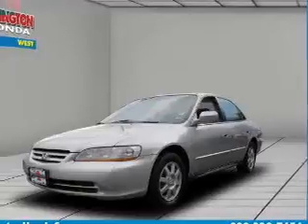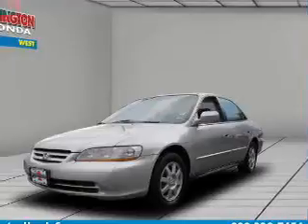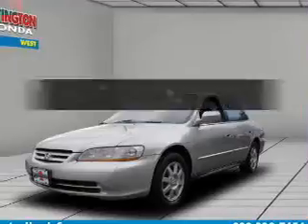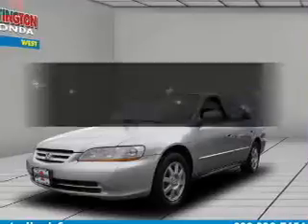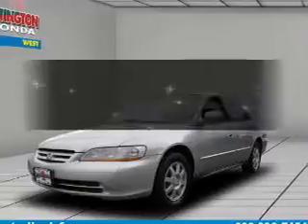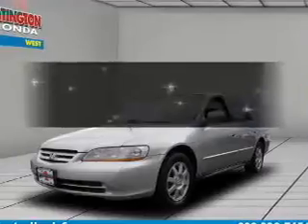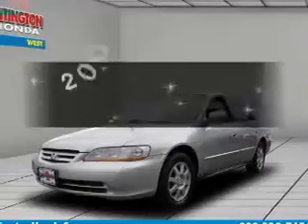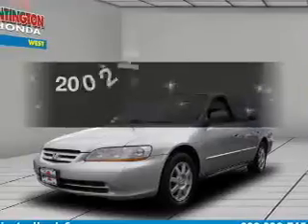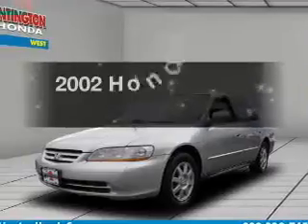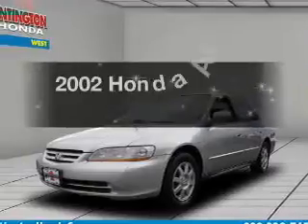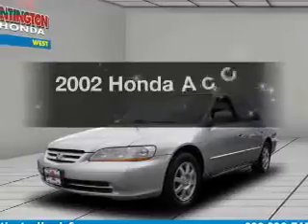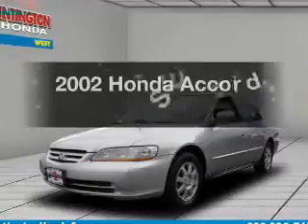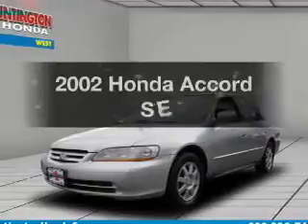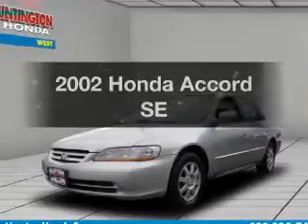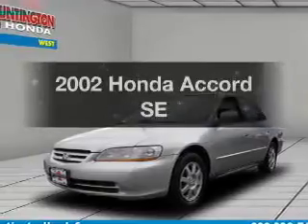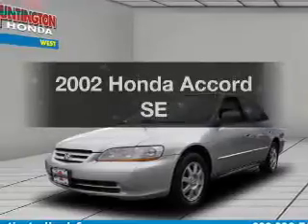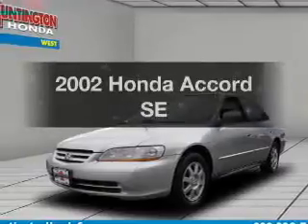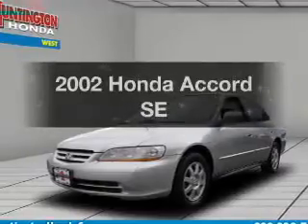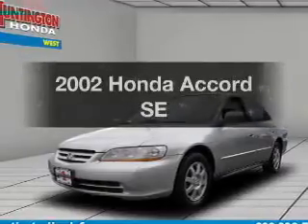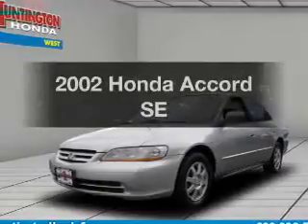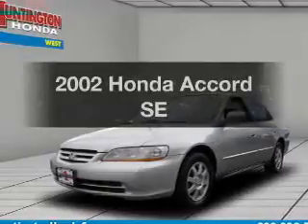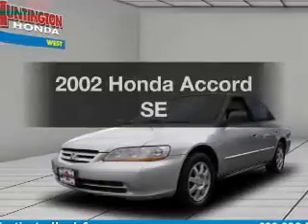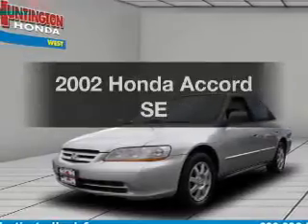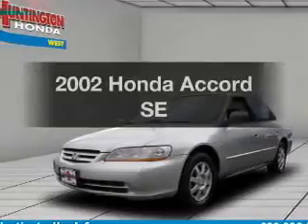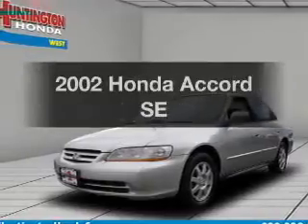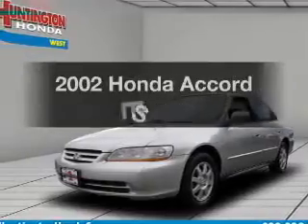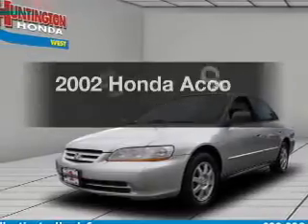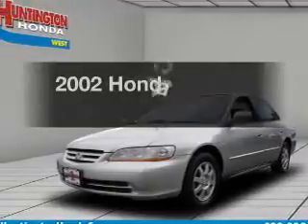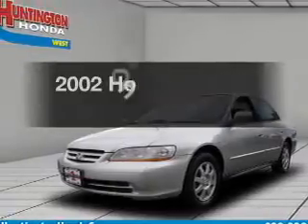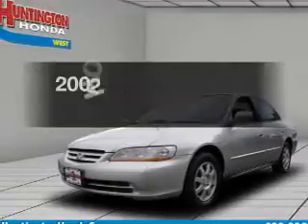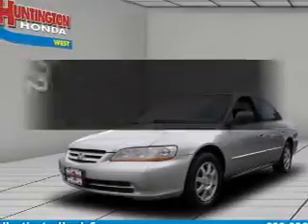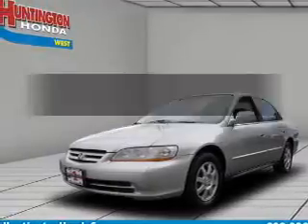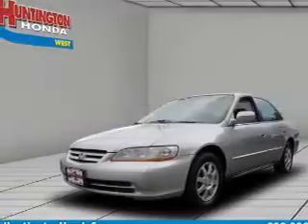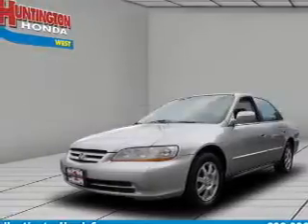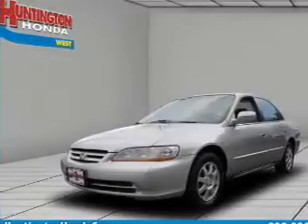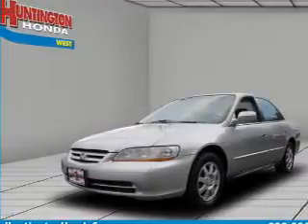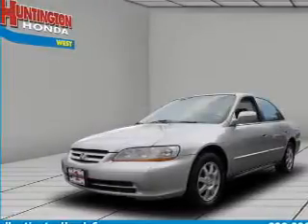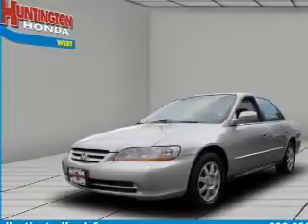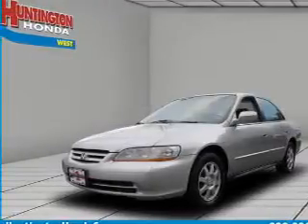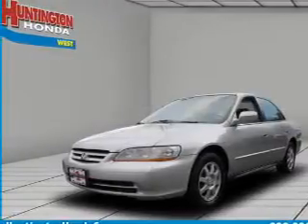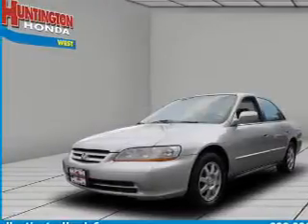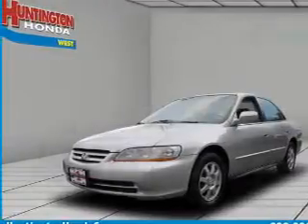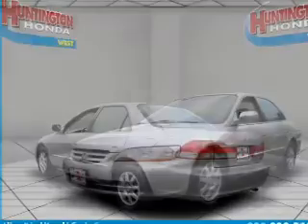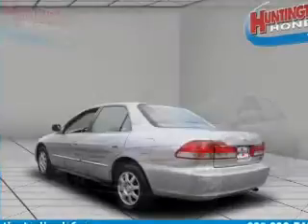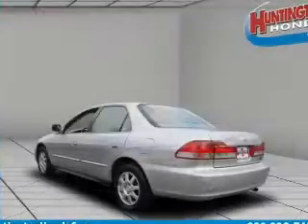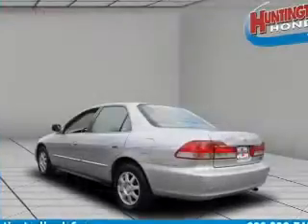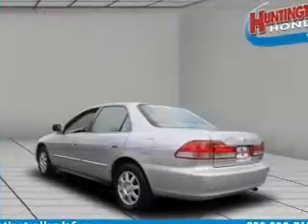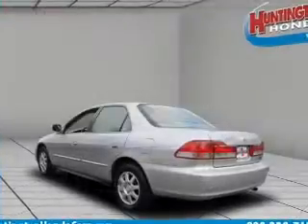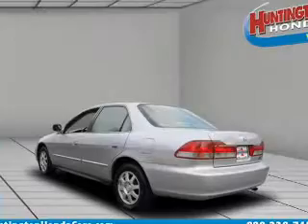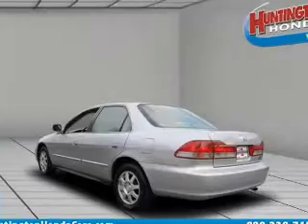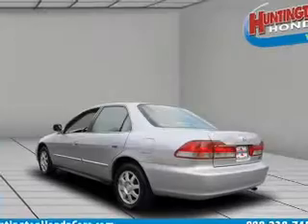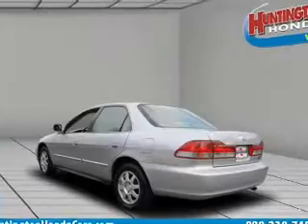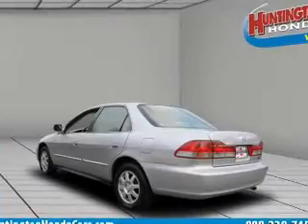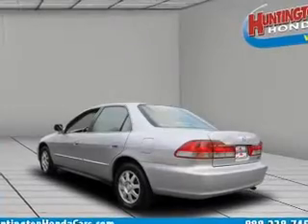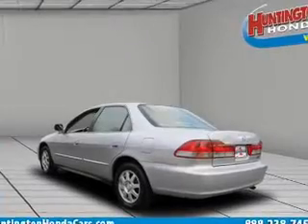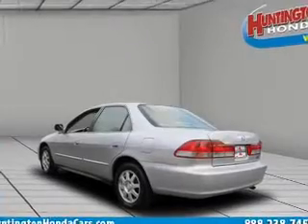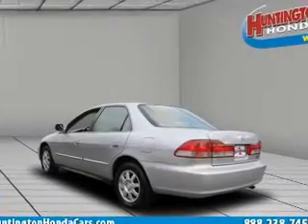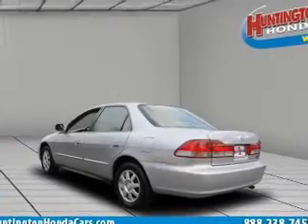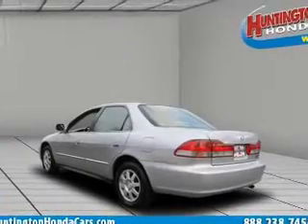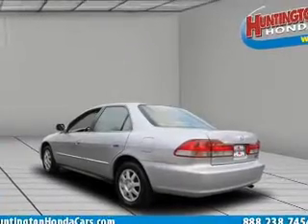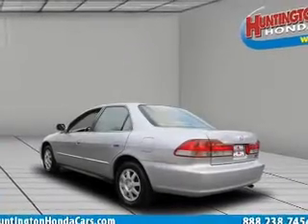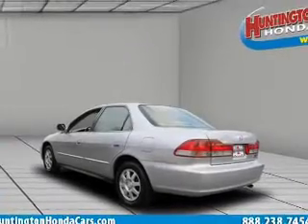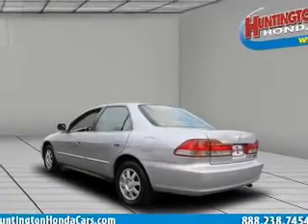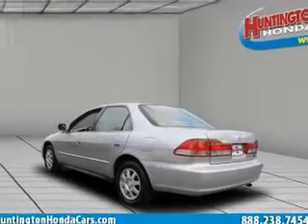Get noticed in this 2002 Honda Accord. Everything you need under one roof with this great vehicle.